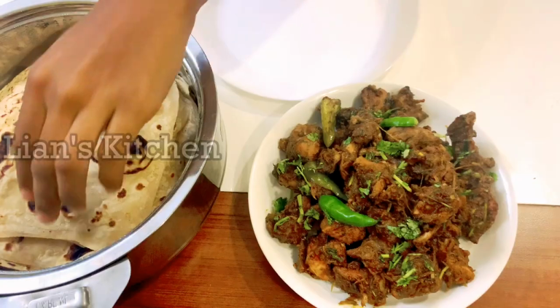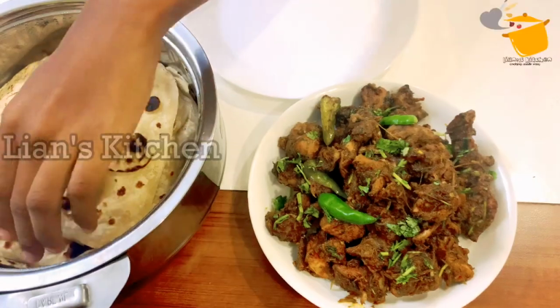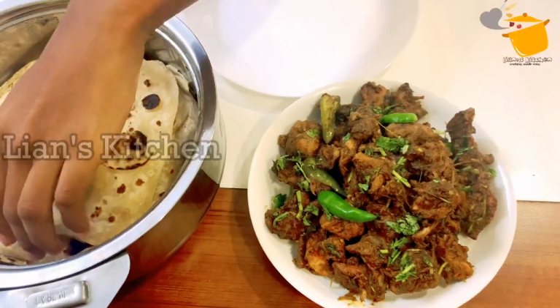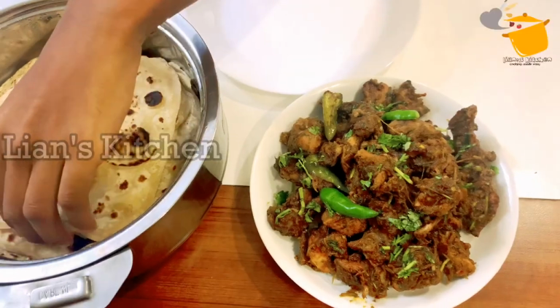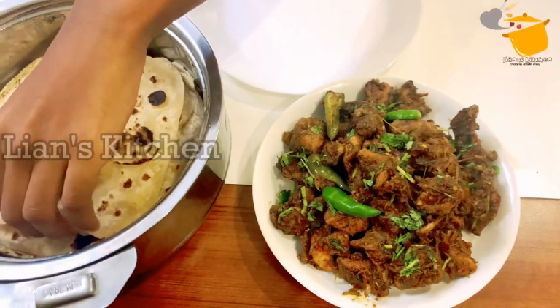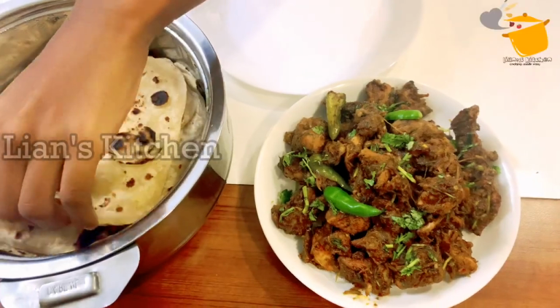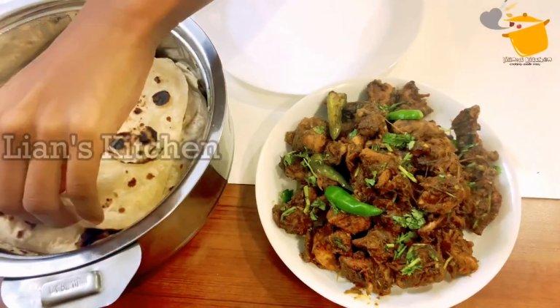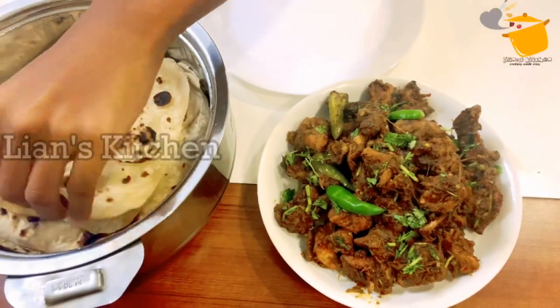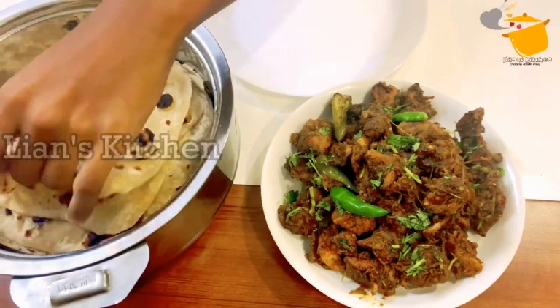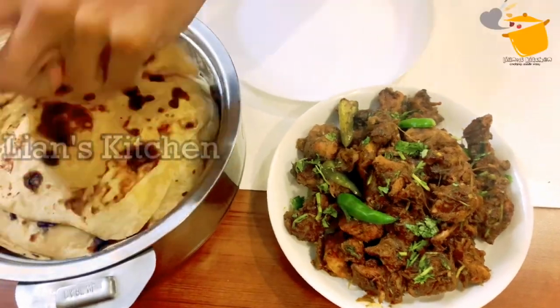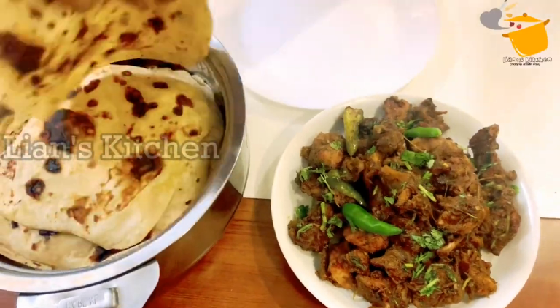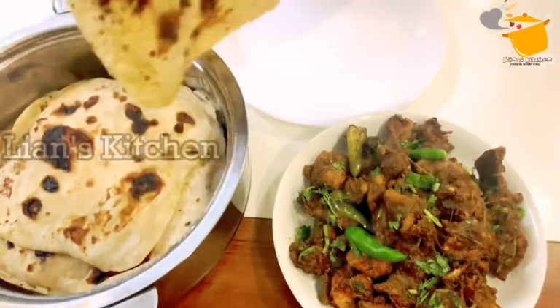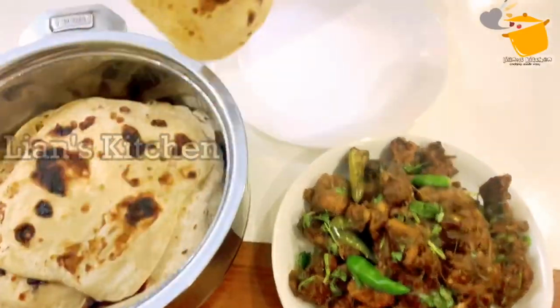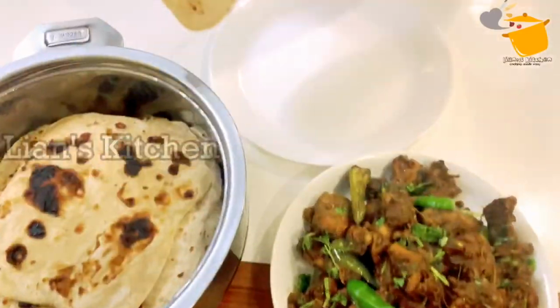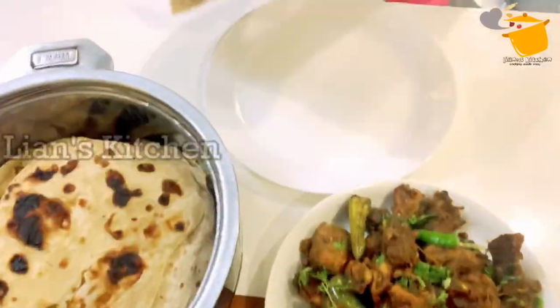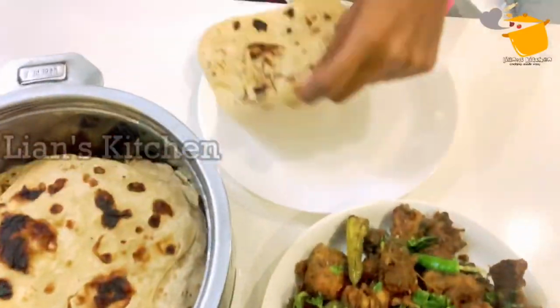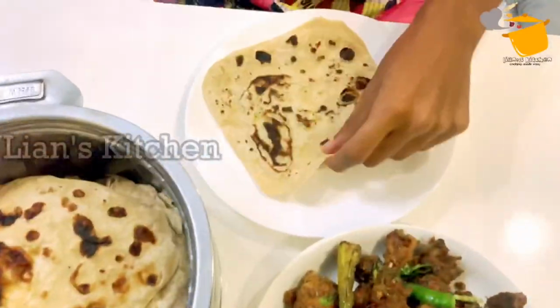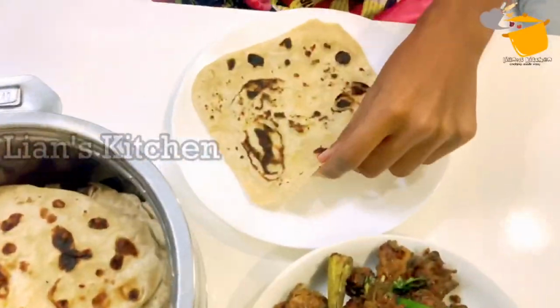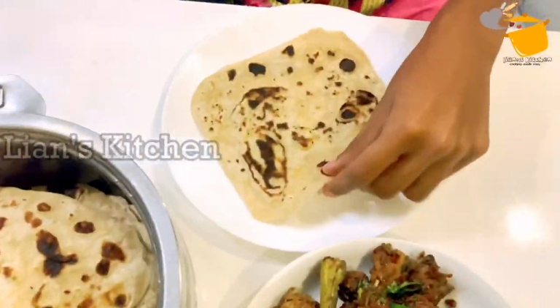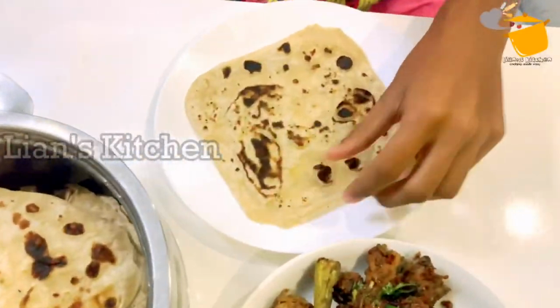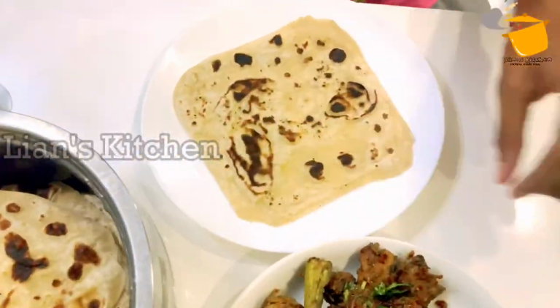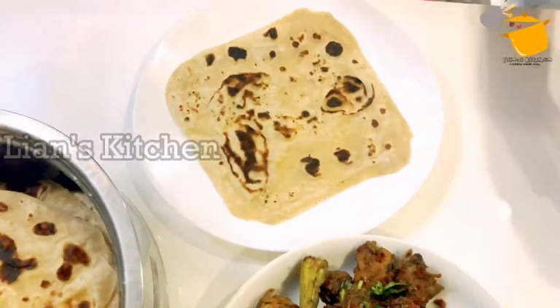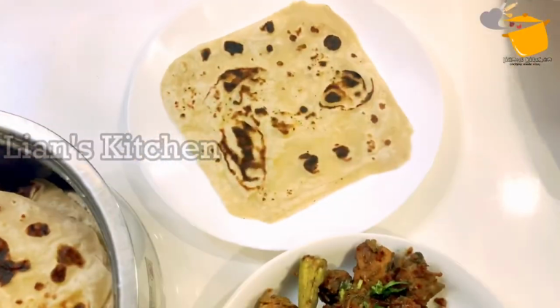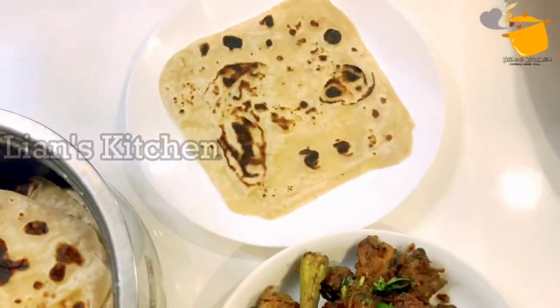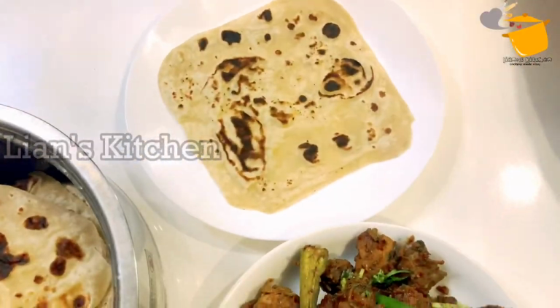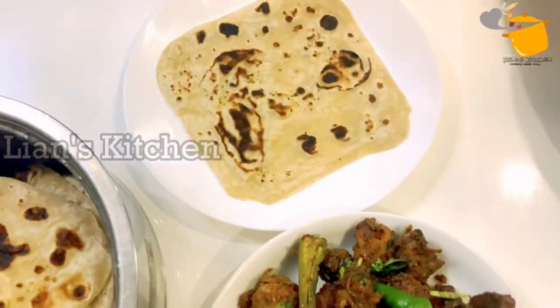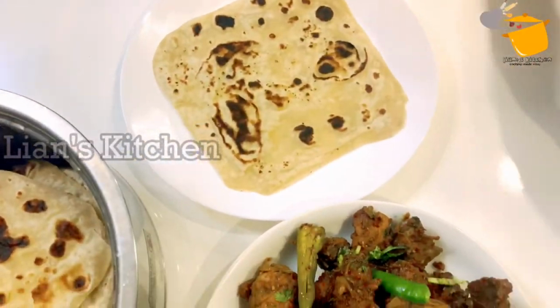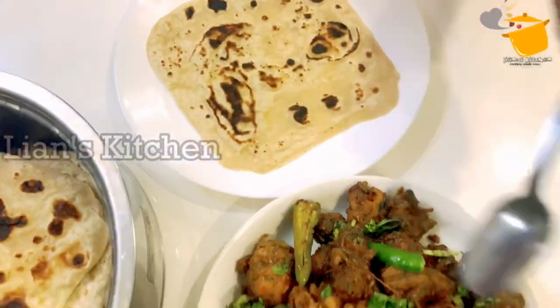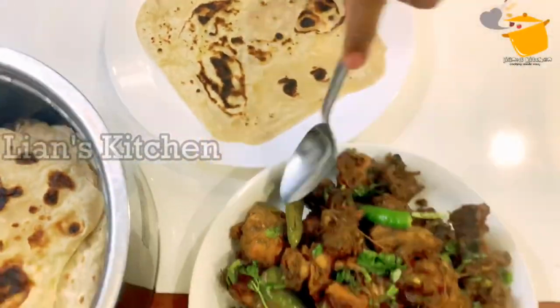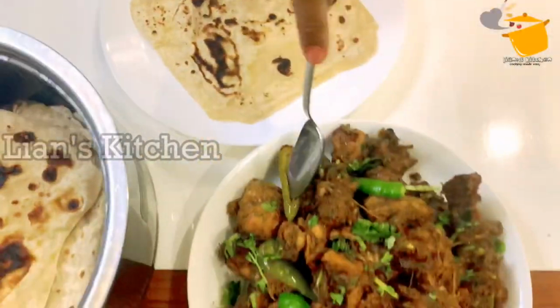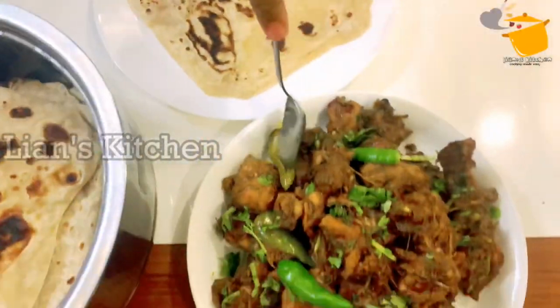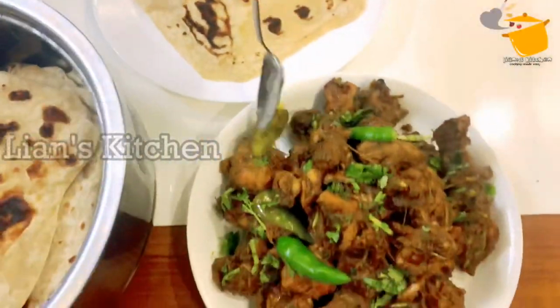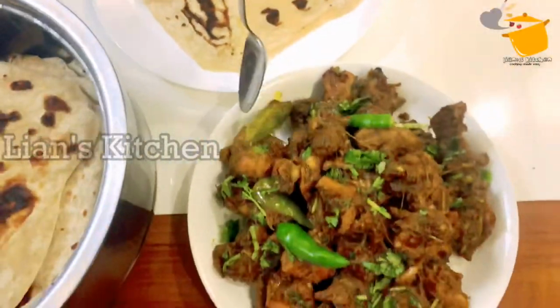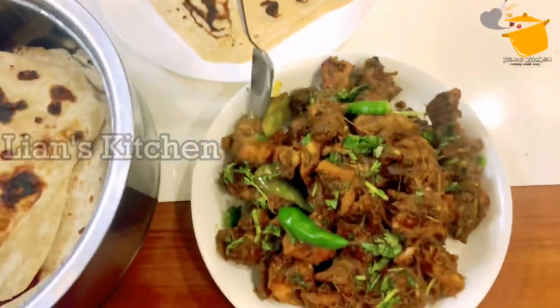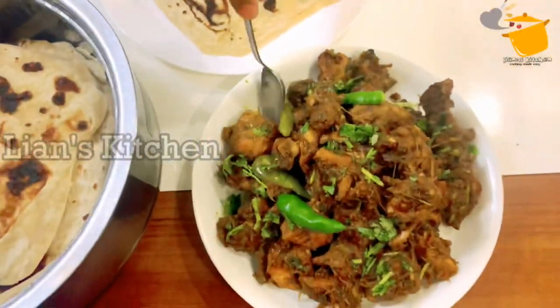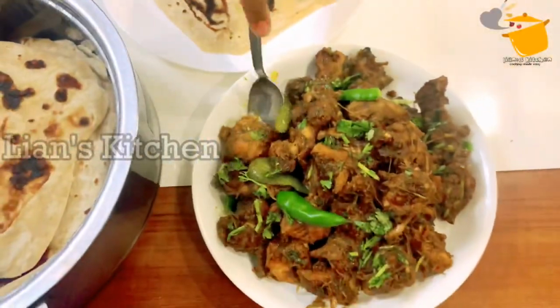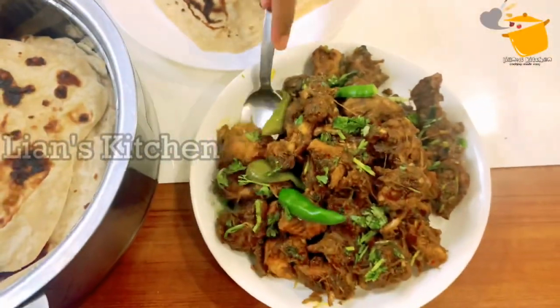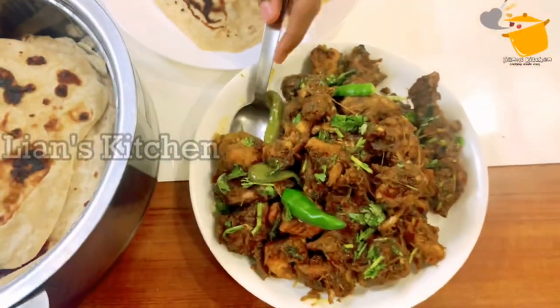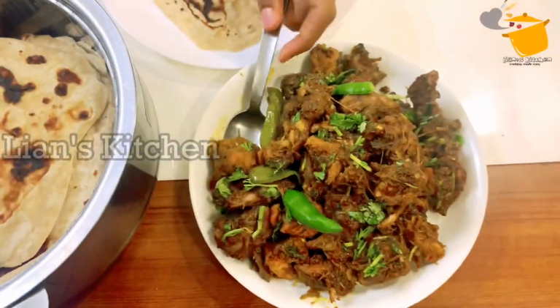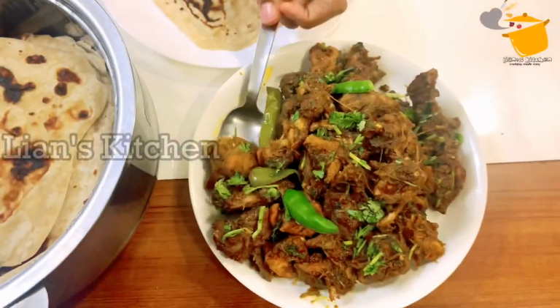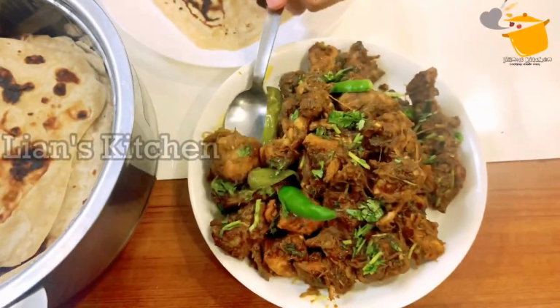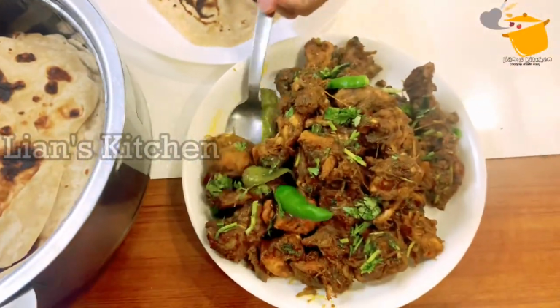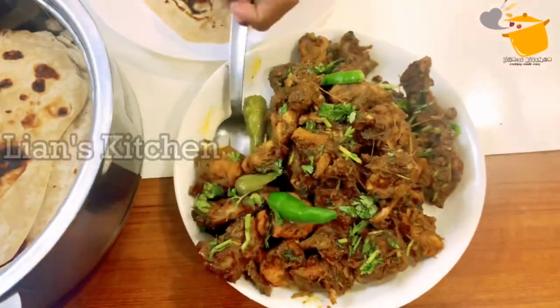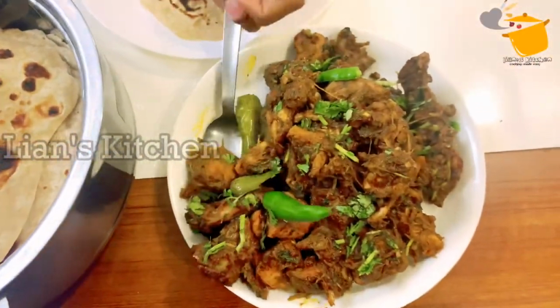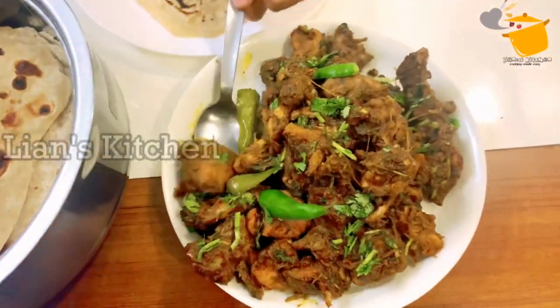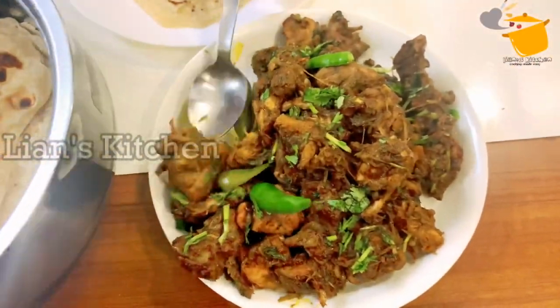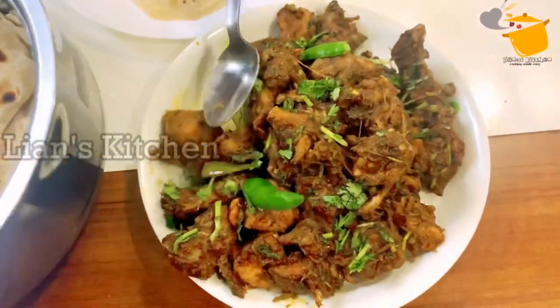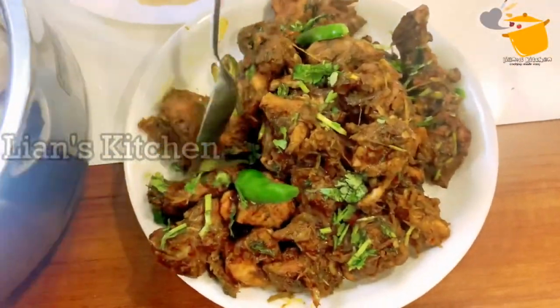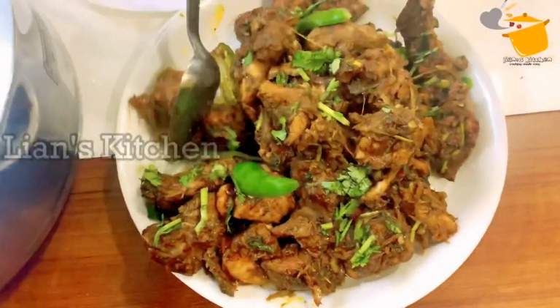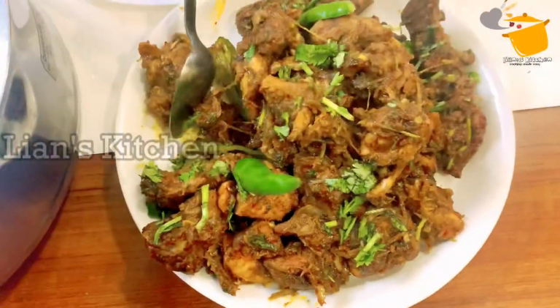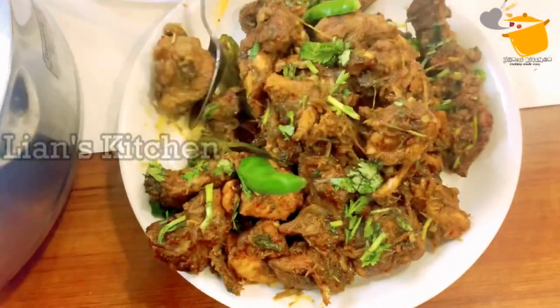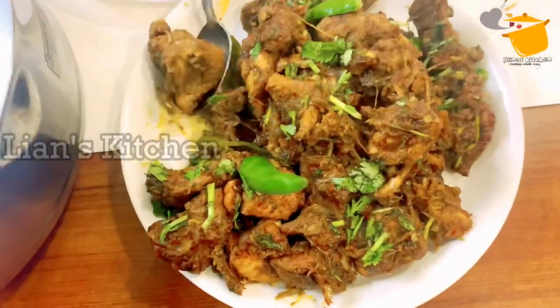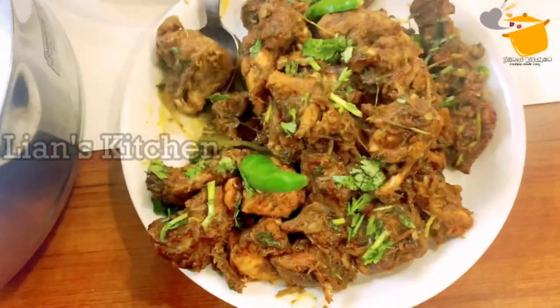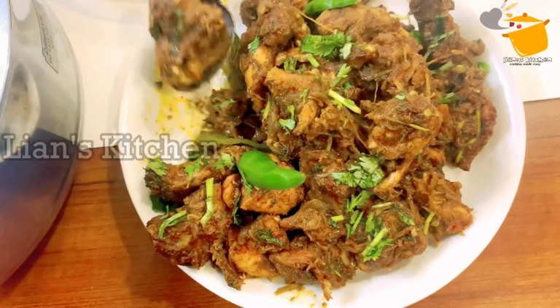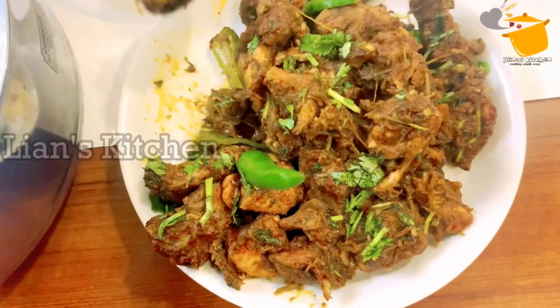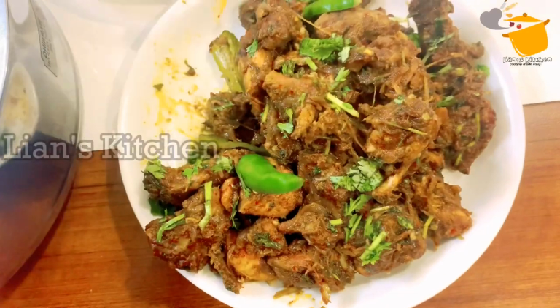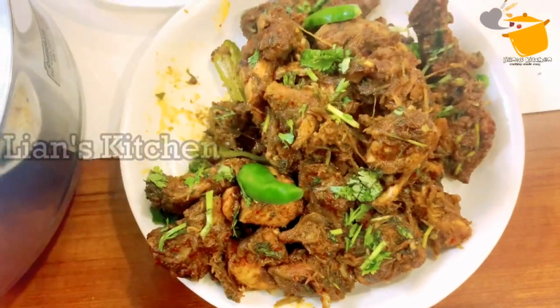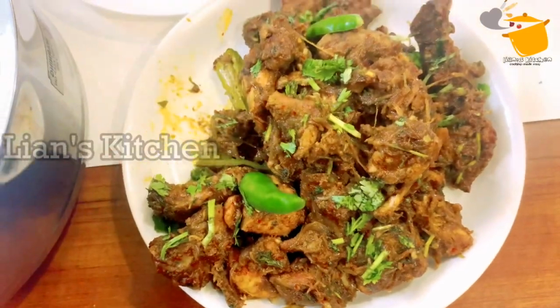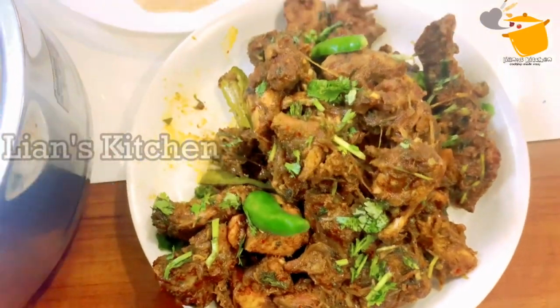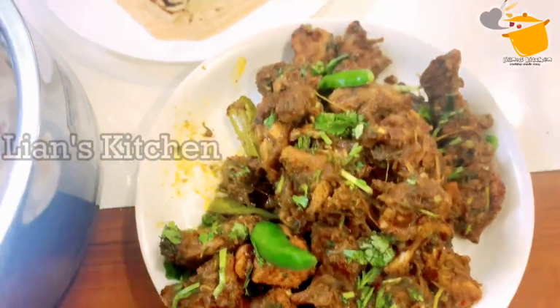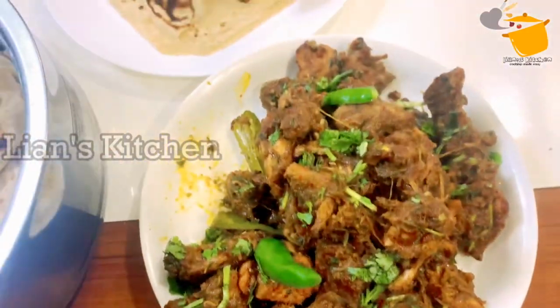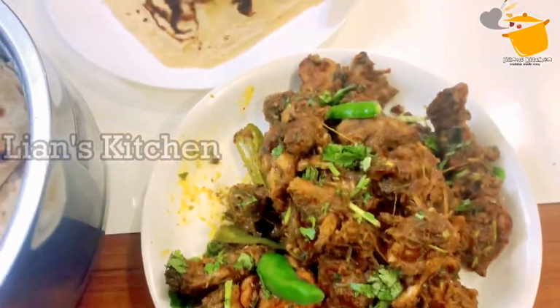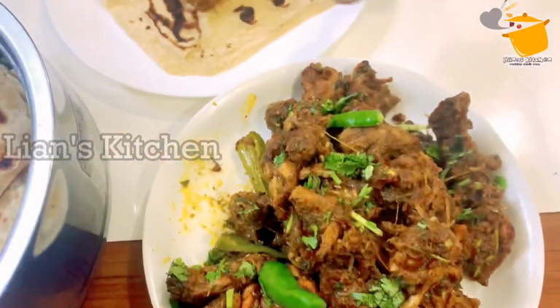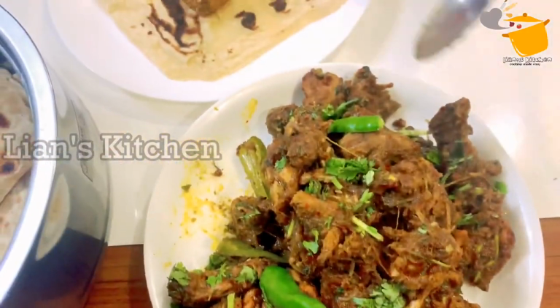Hello, Assalamualaikum. Welcome to Lian's Kitchen. Here is a chicken chukka recipe.